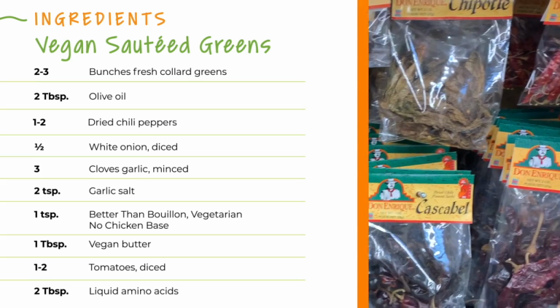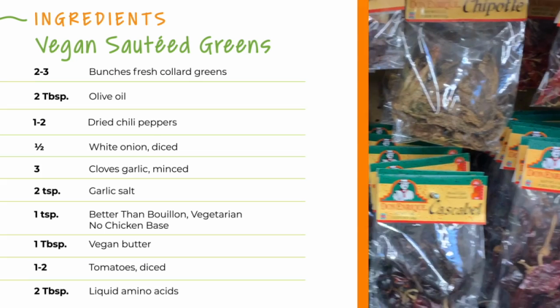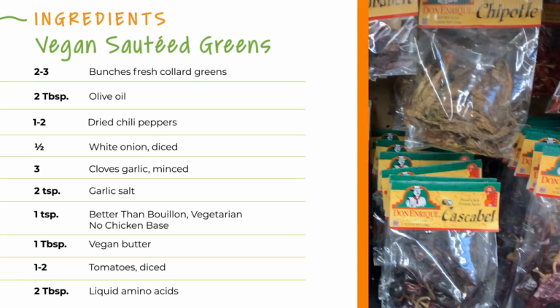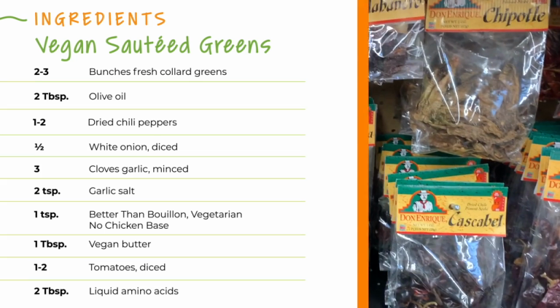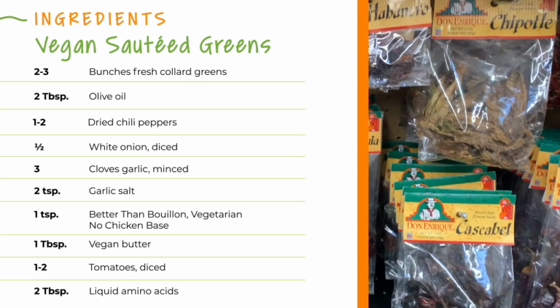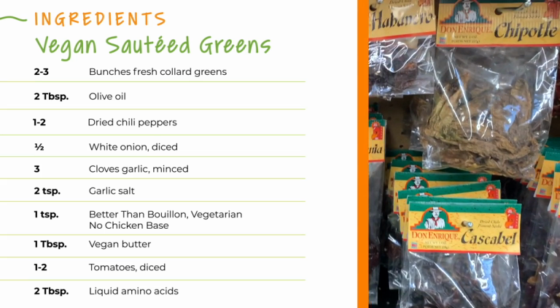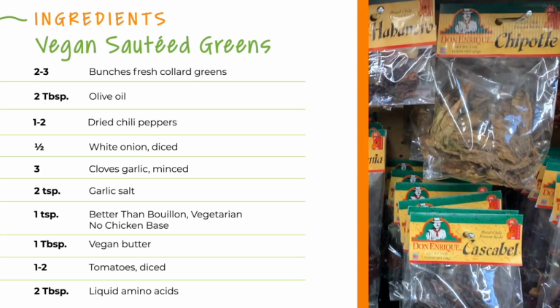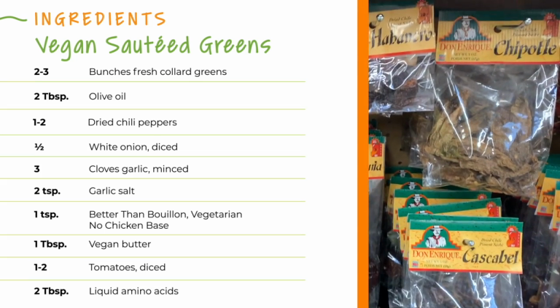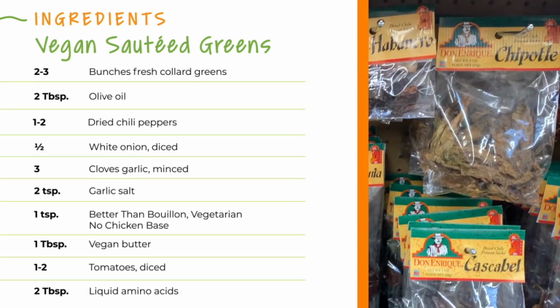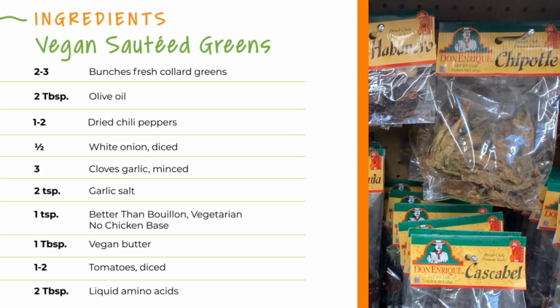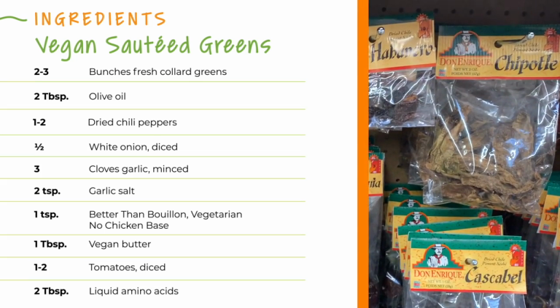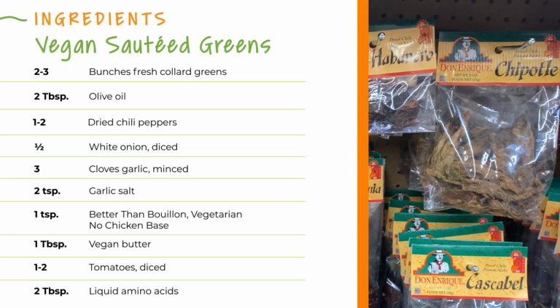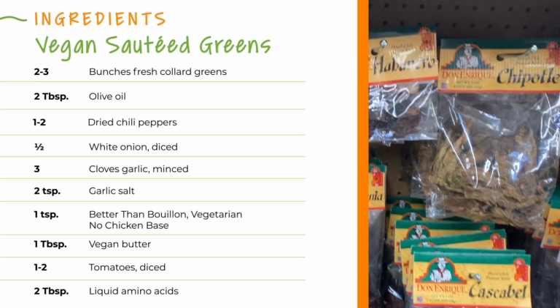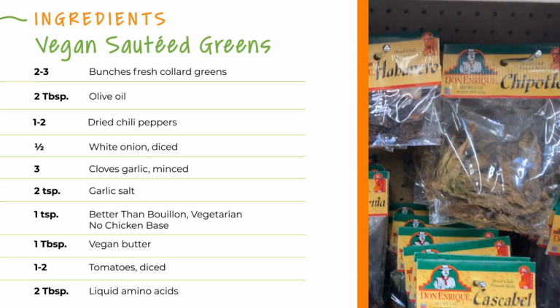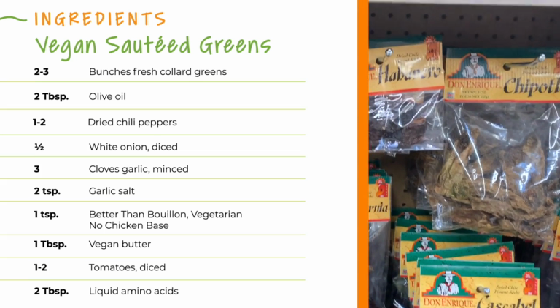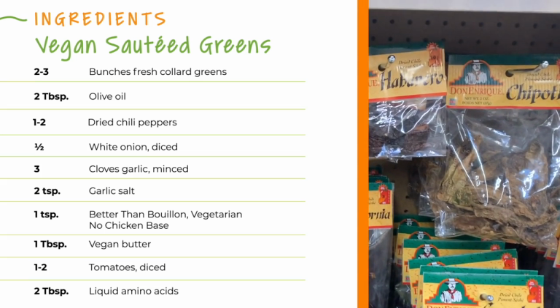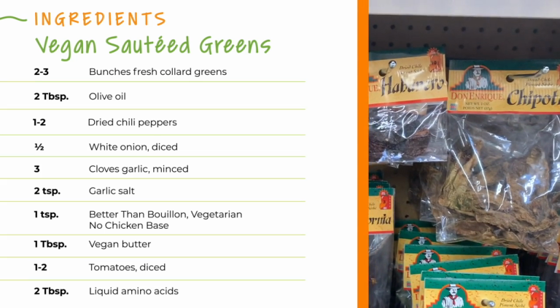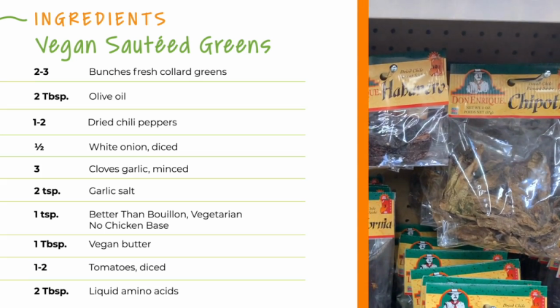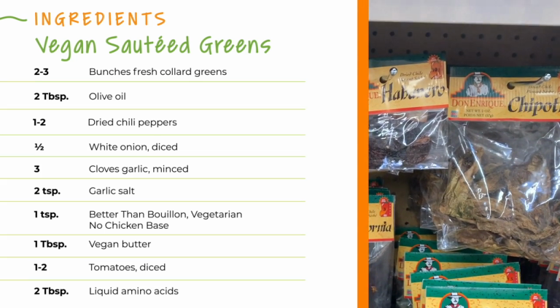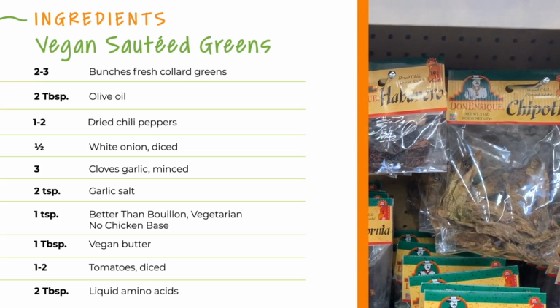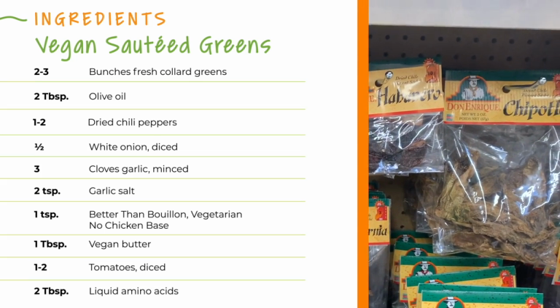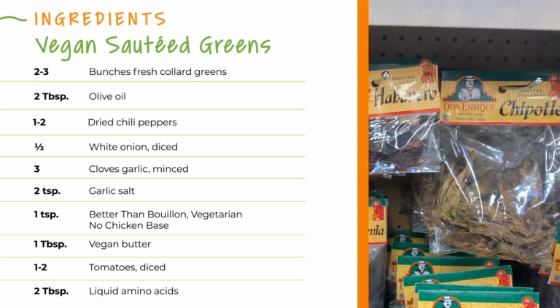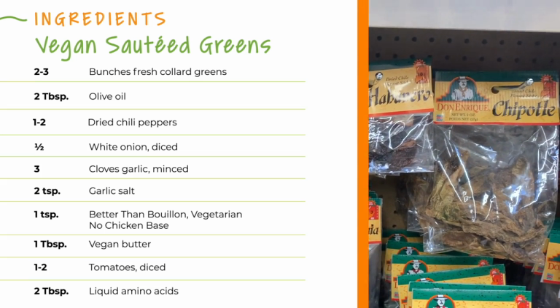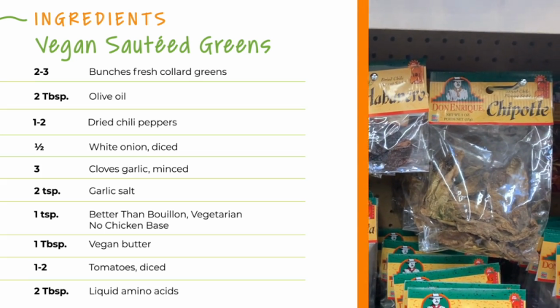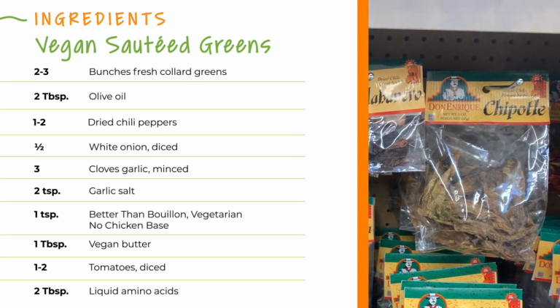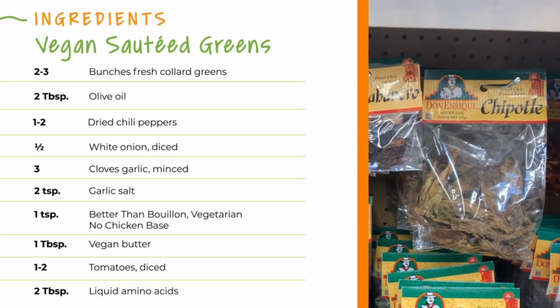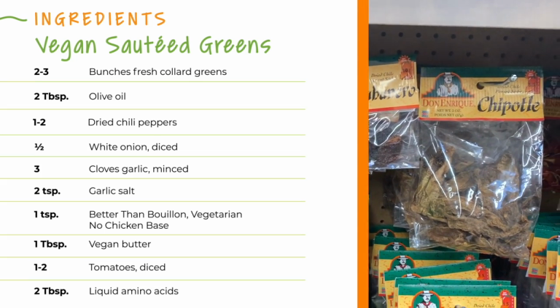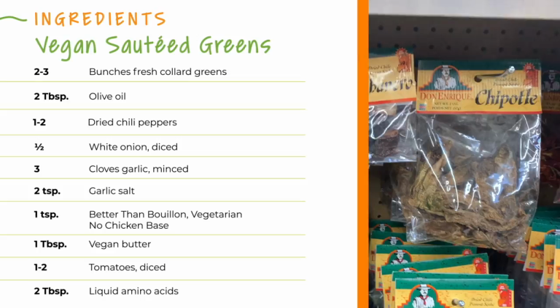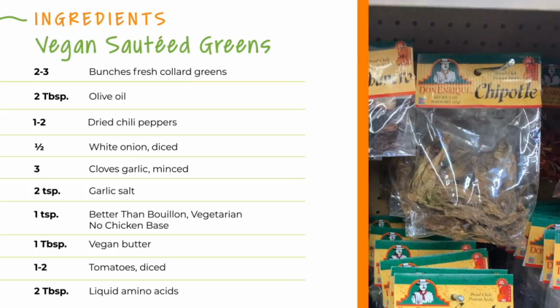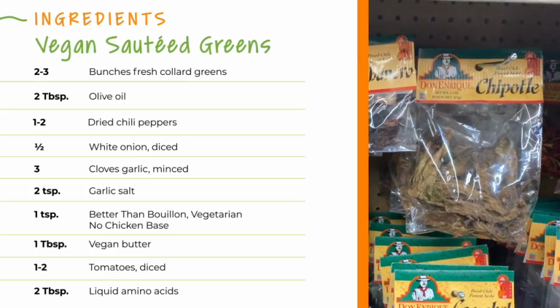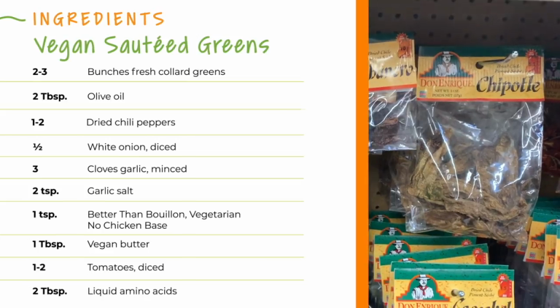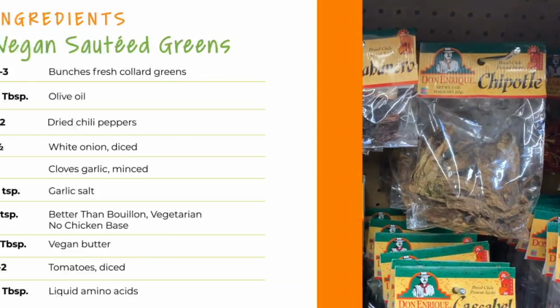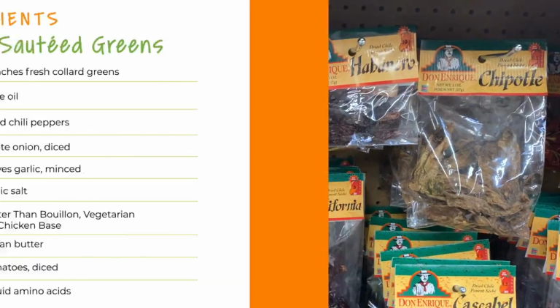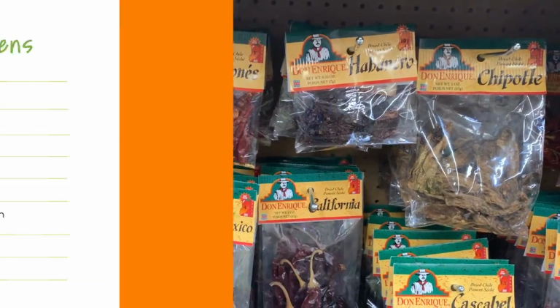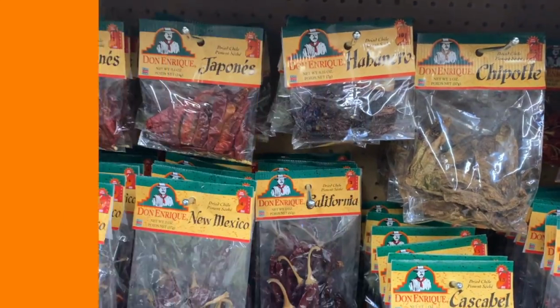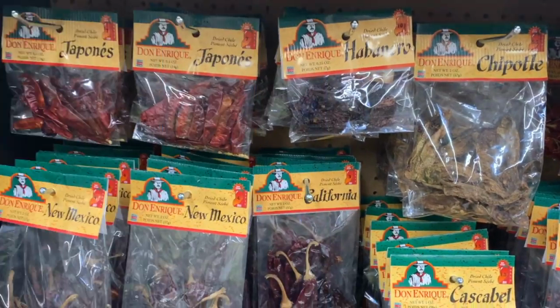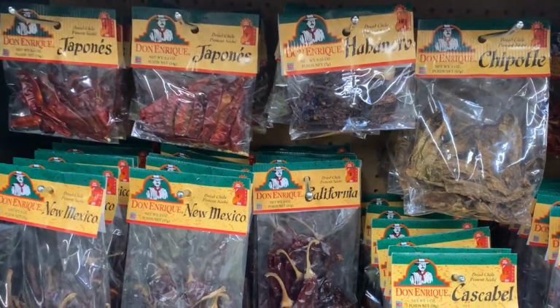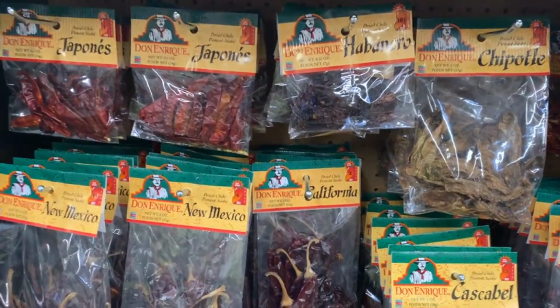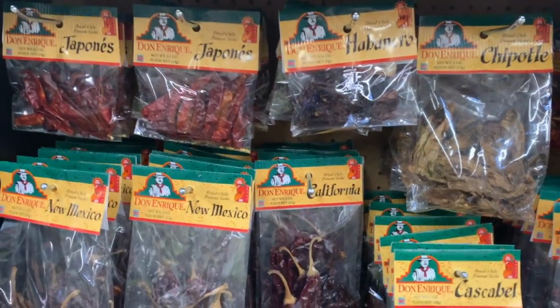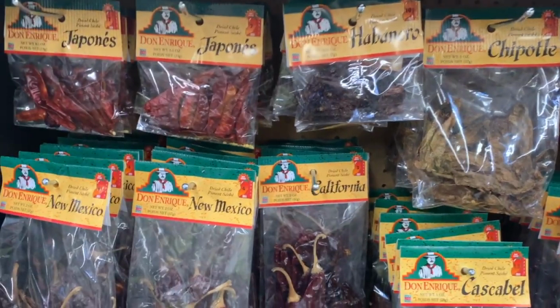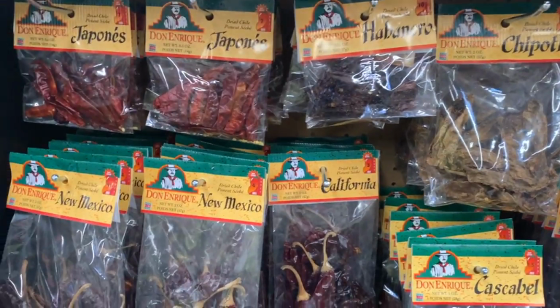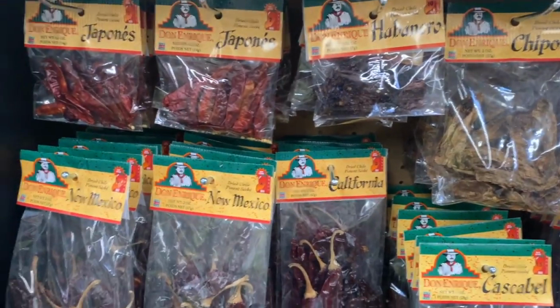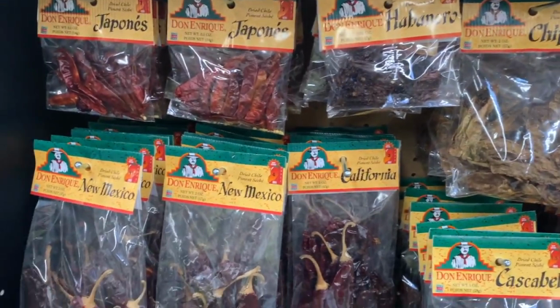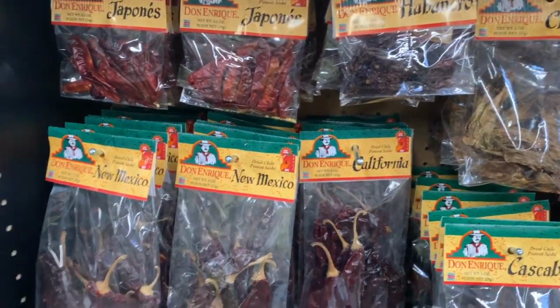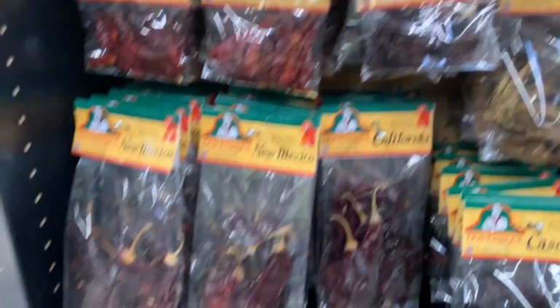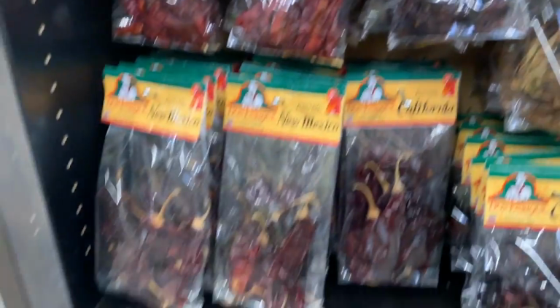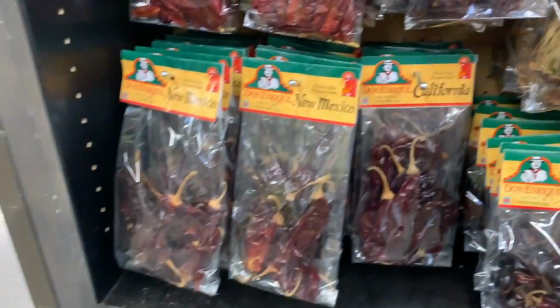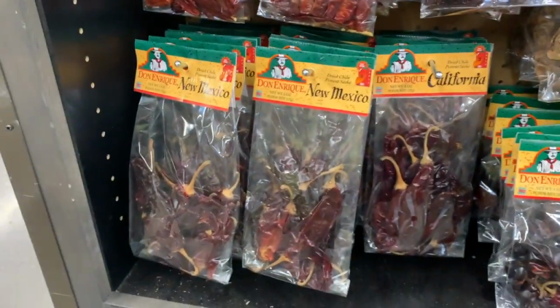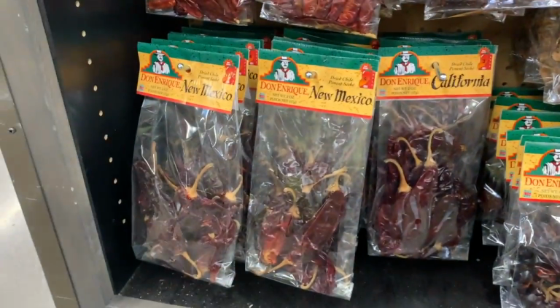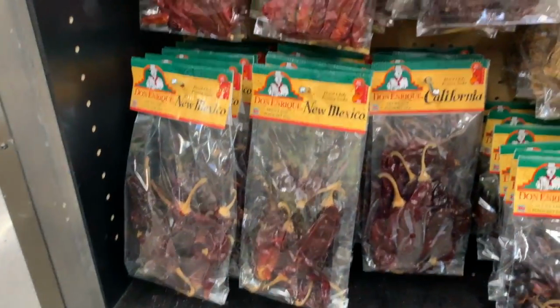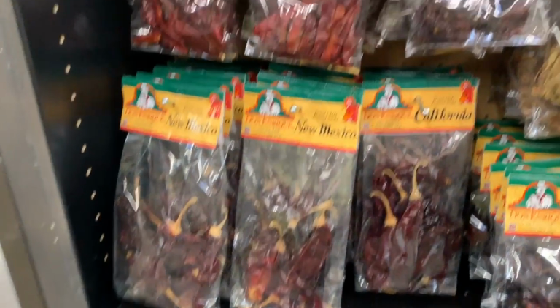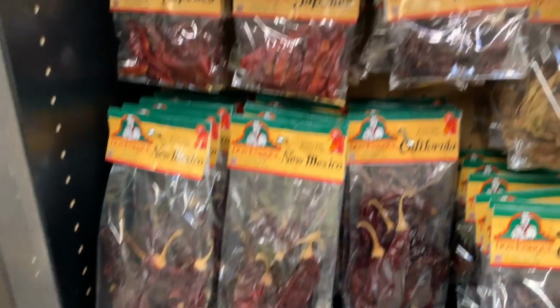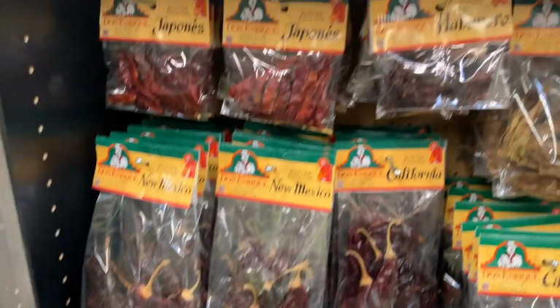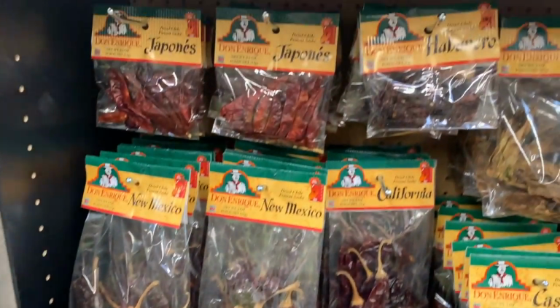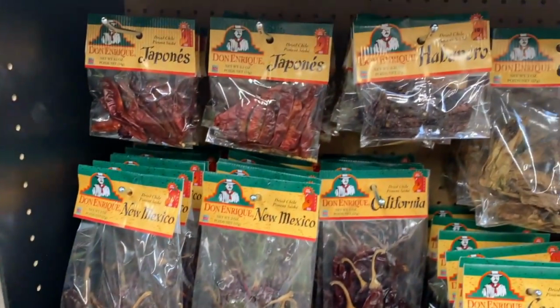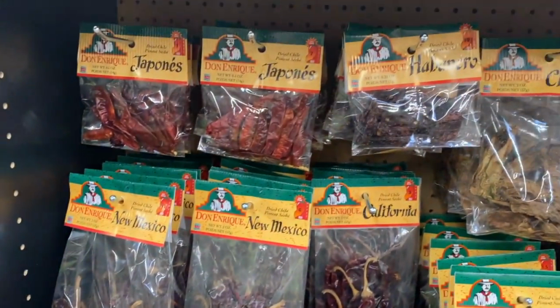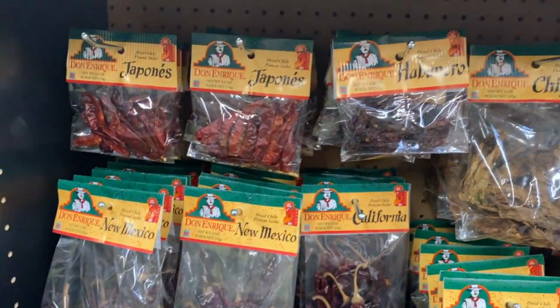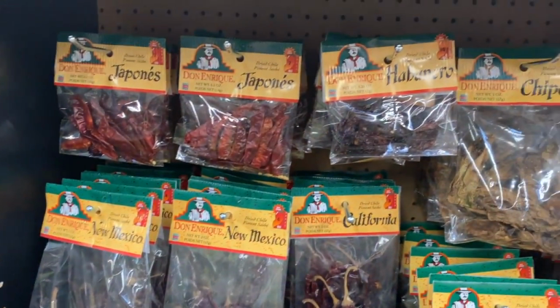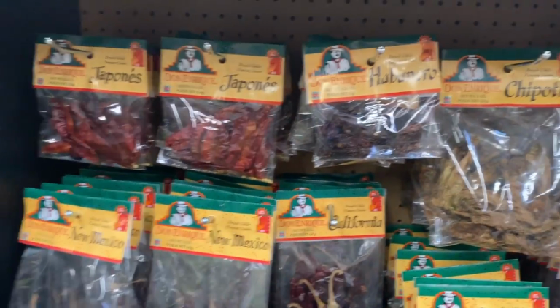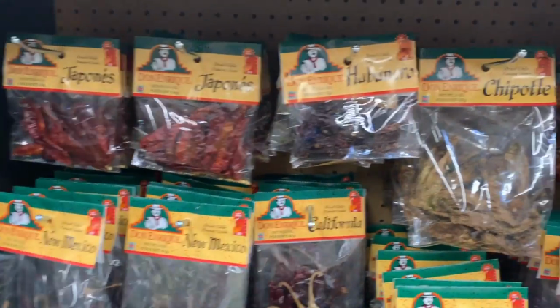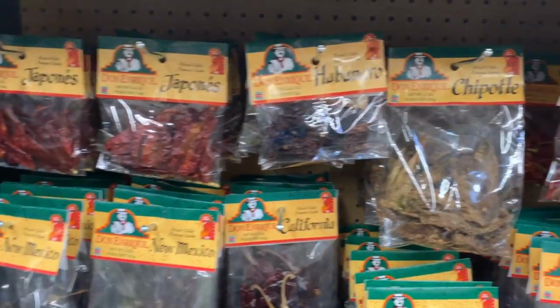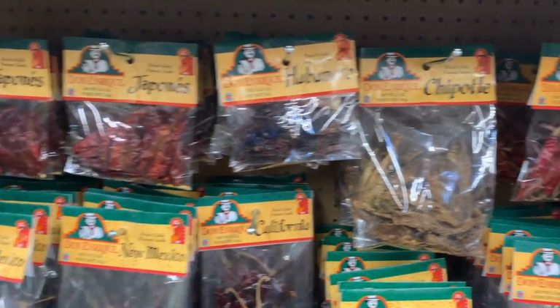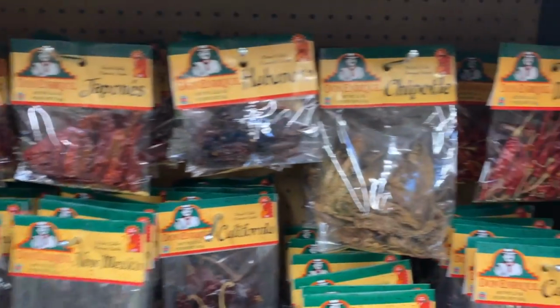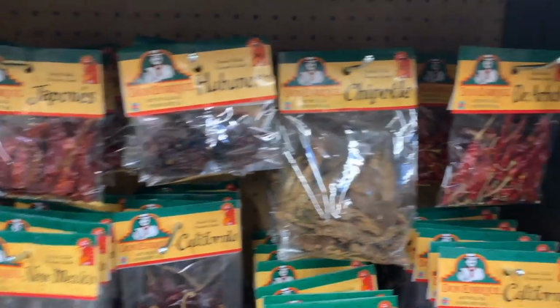Hy-Vee has all these amazing dried whole chilies. We are going to put these in the greens.